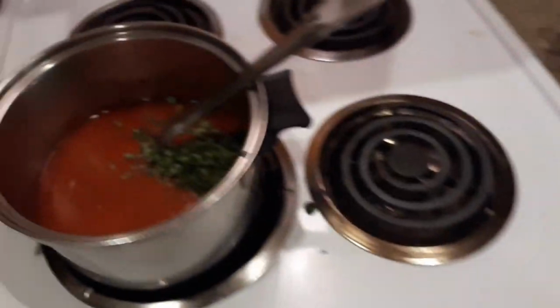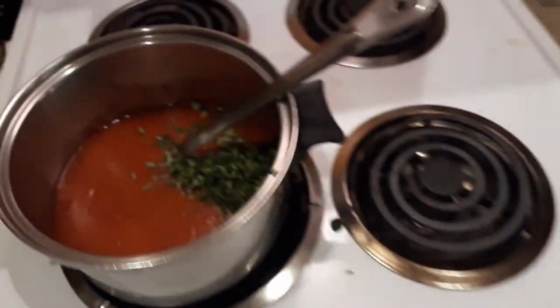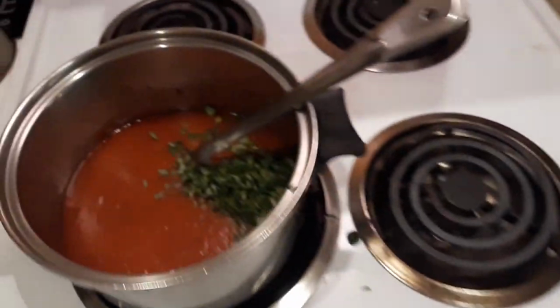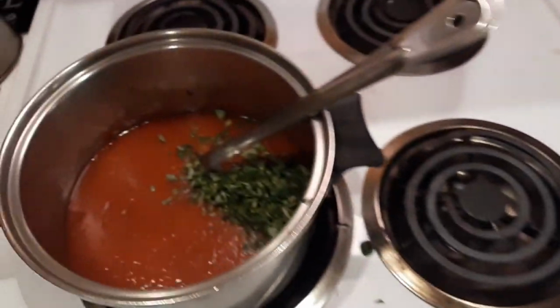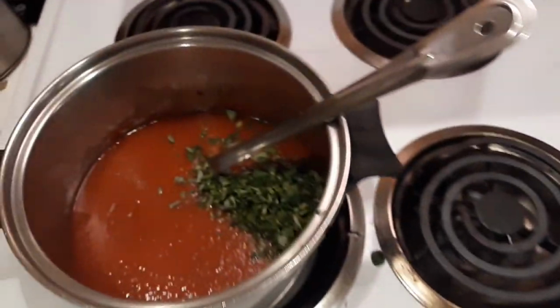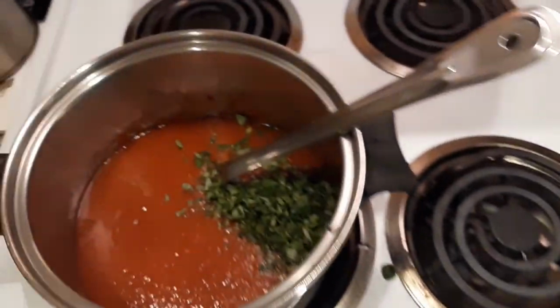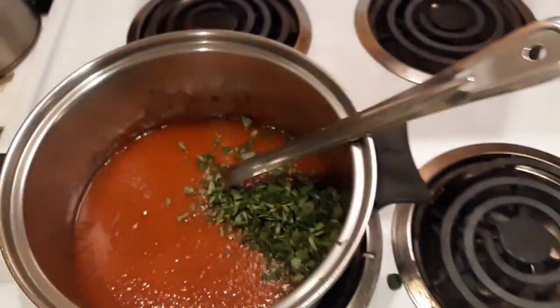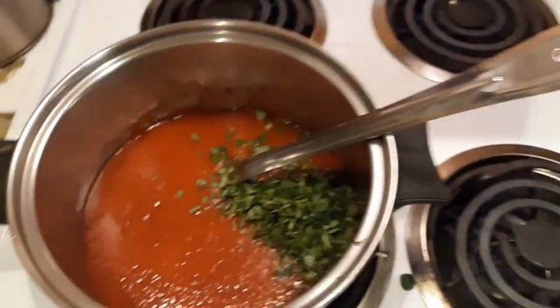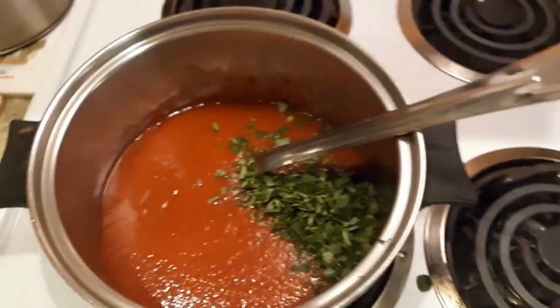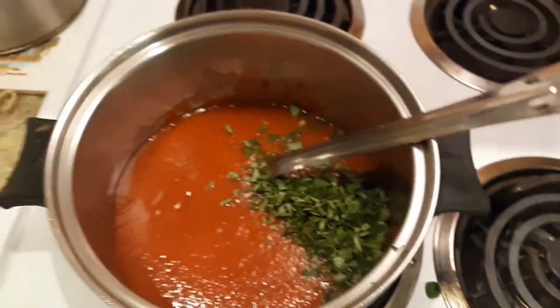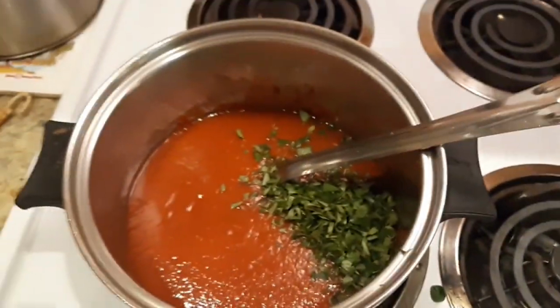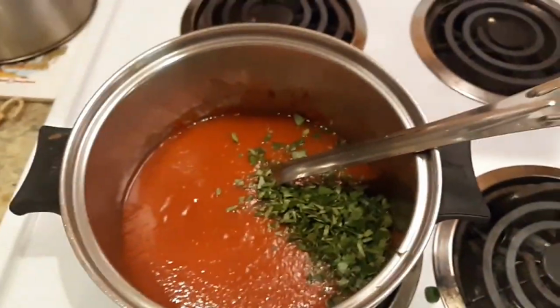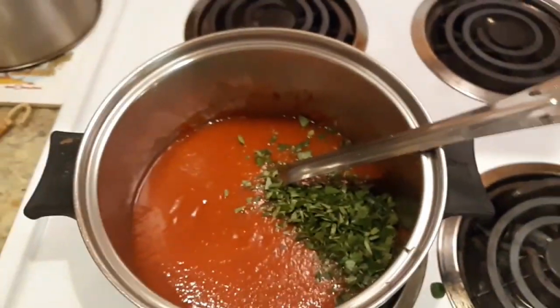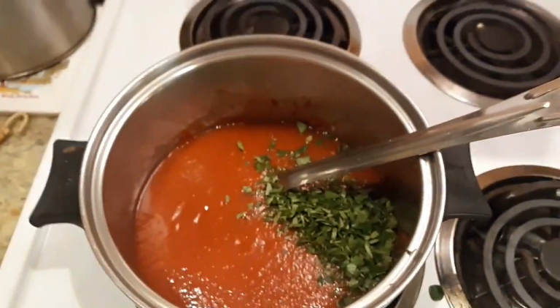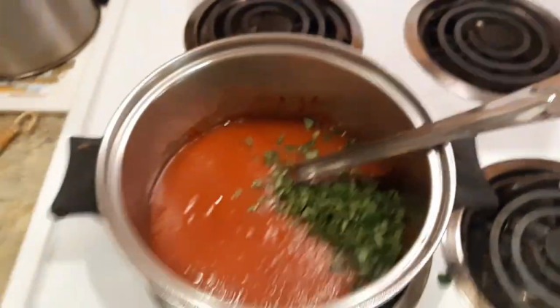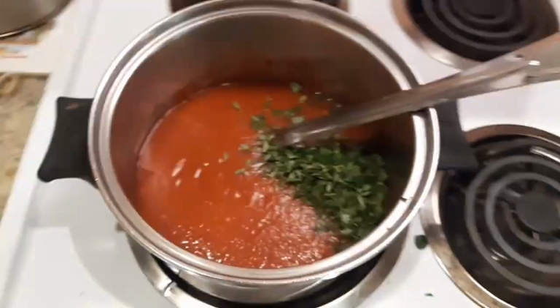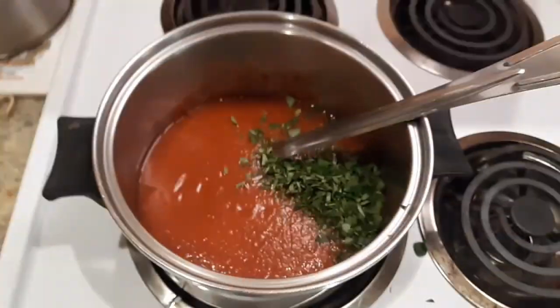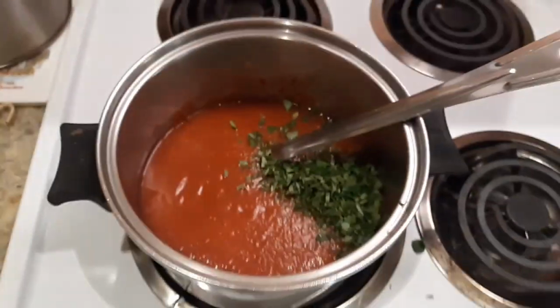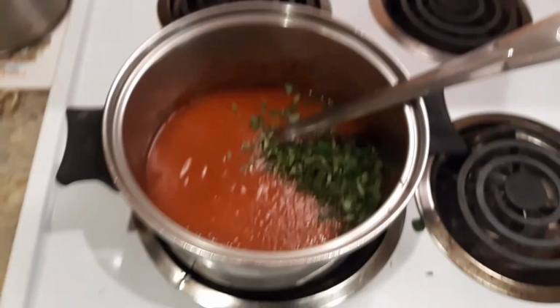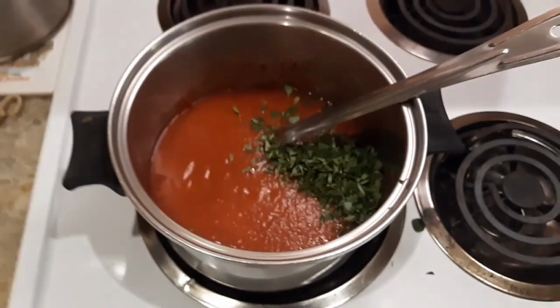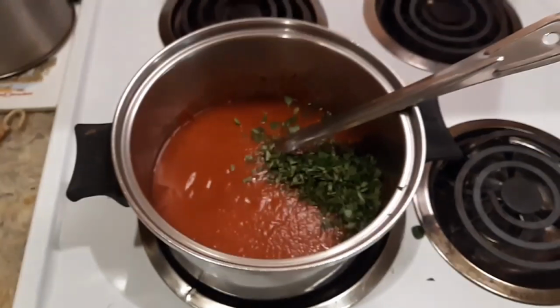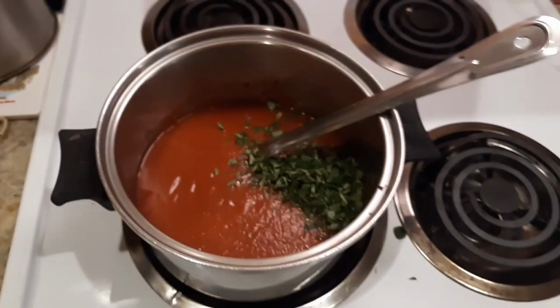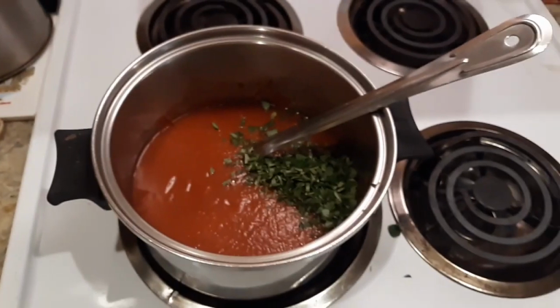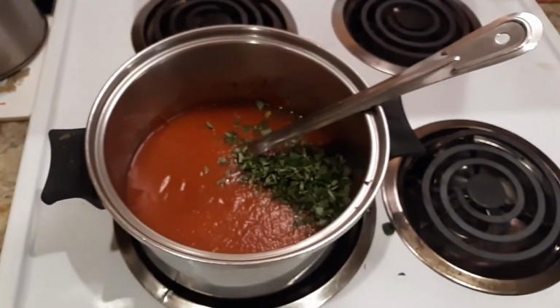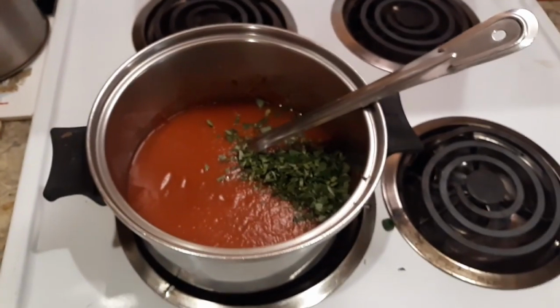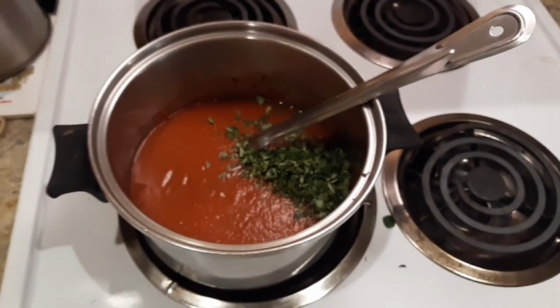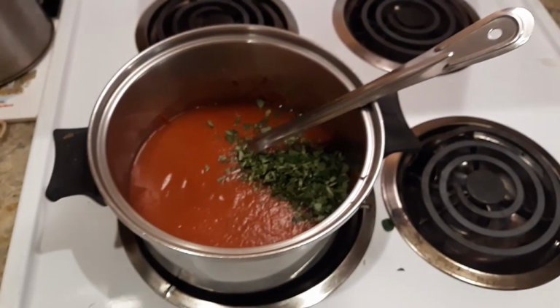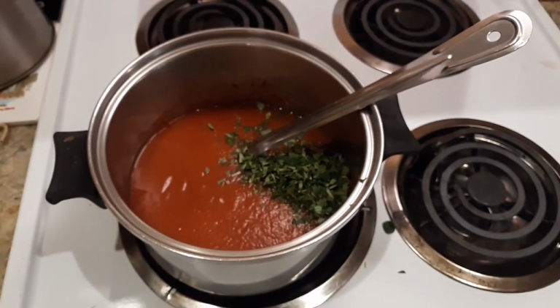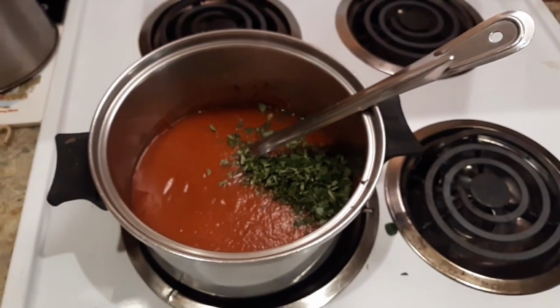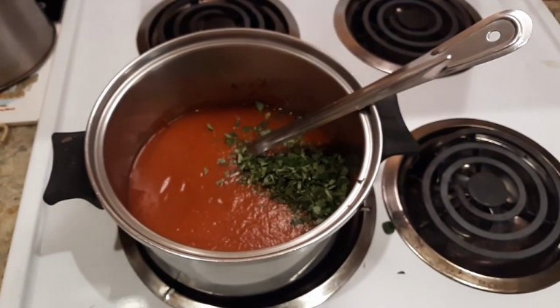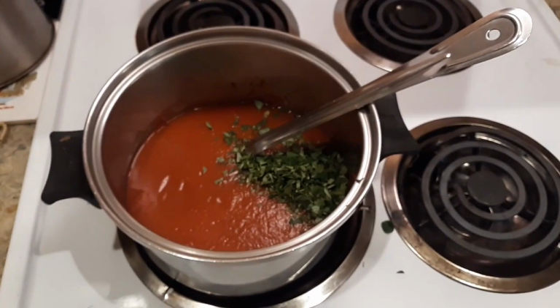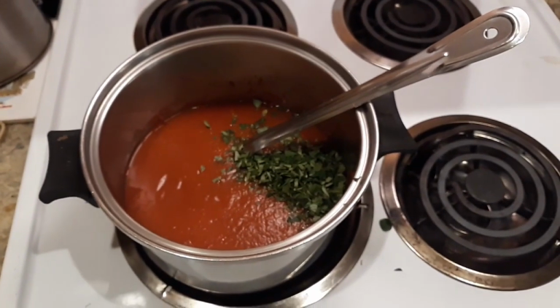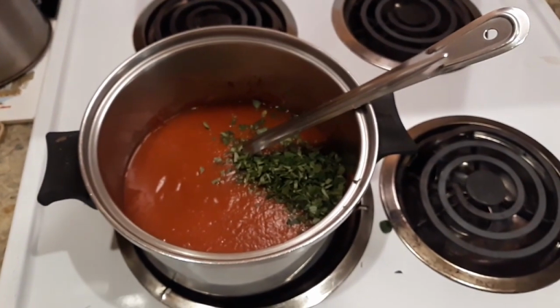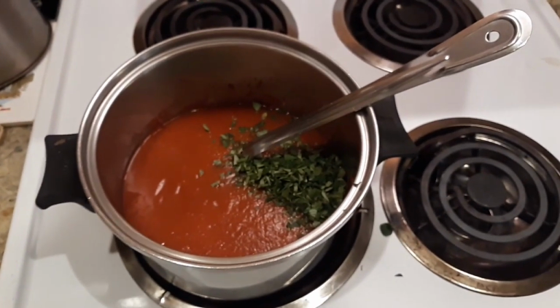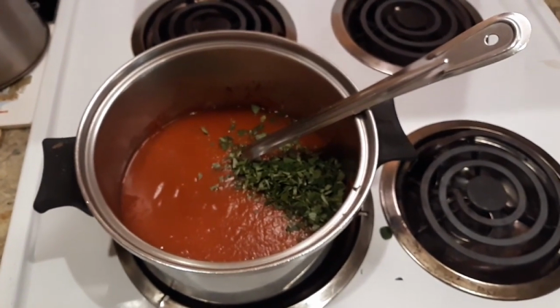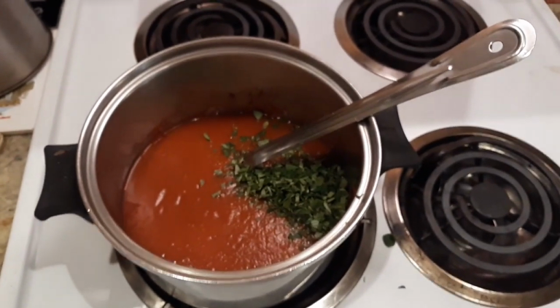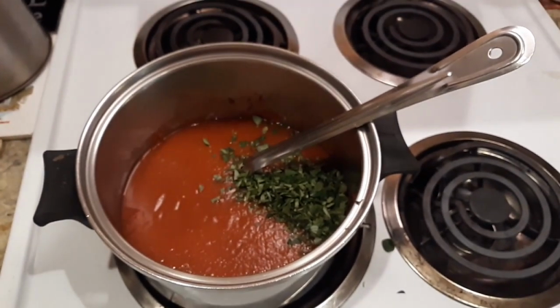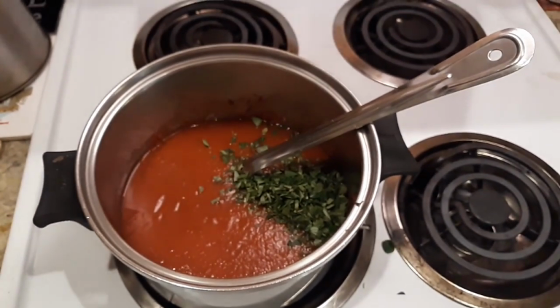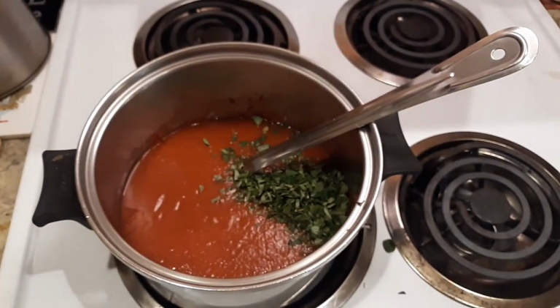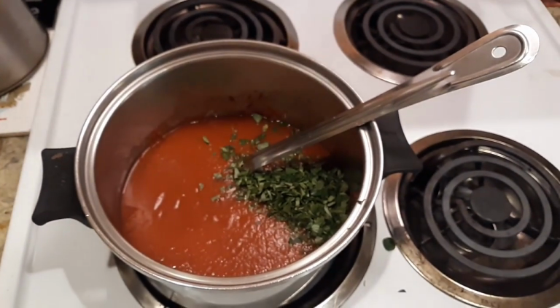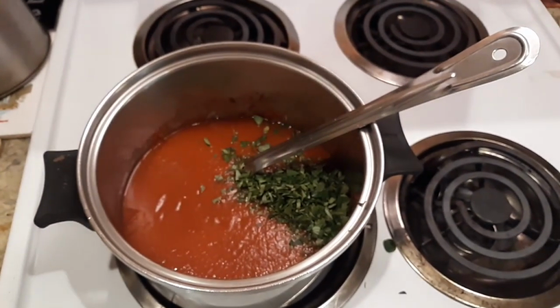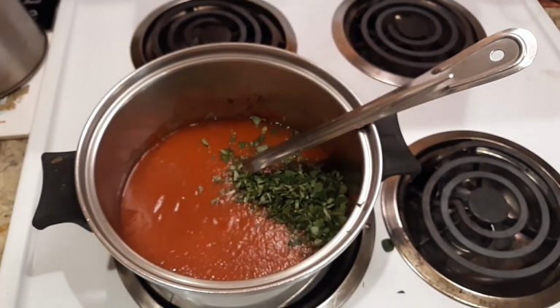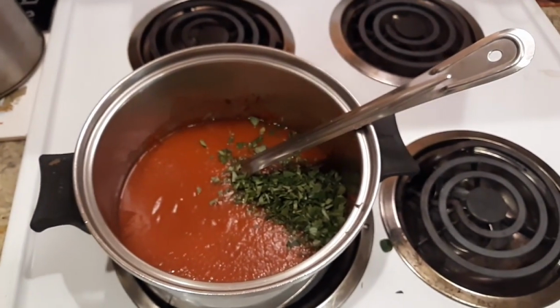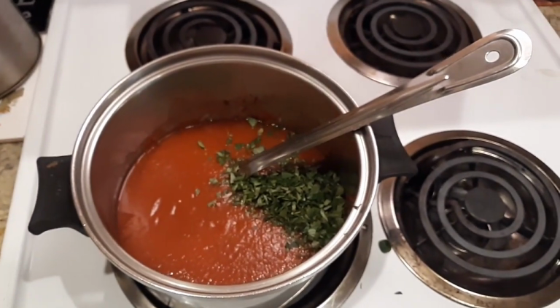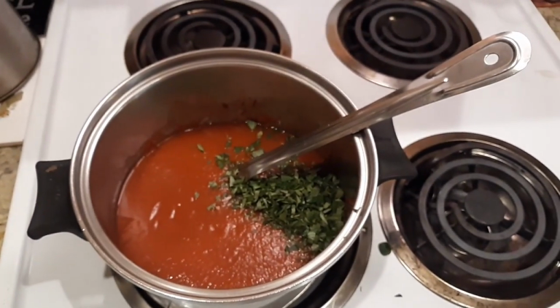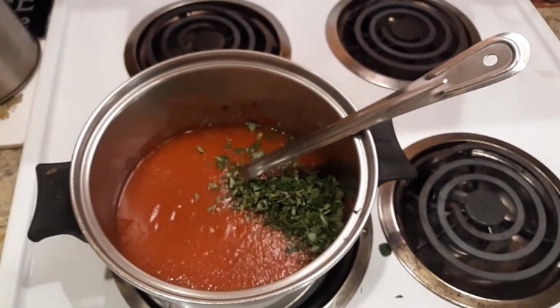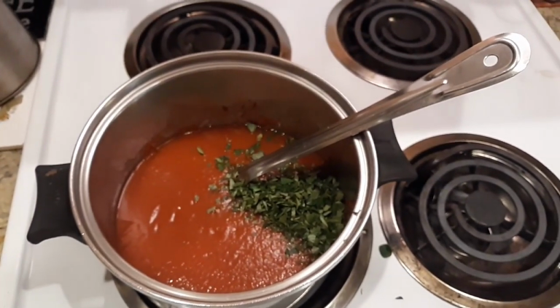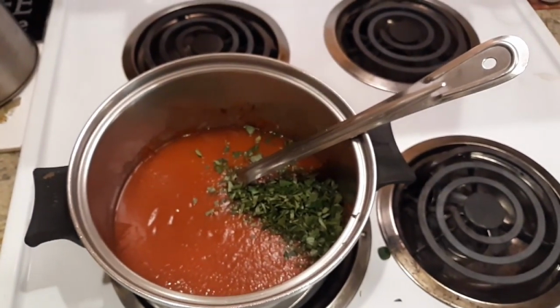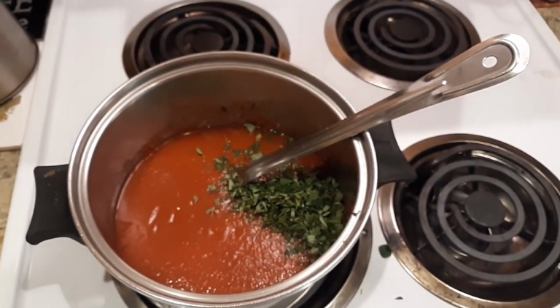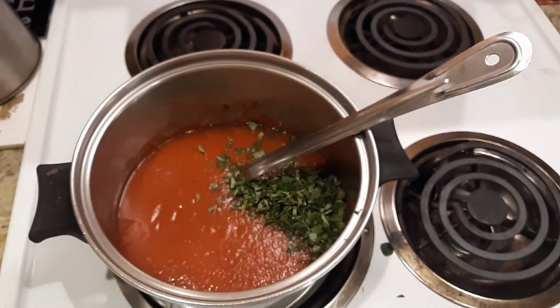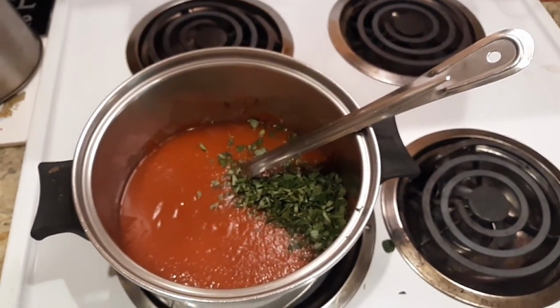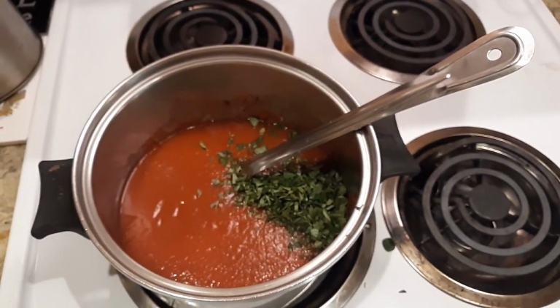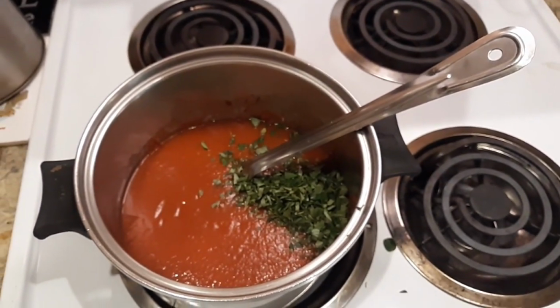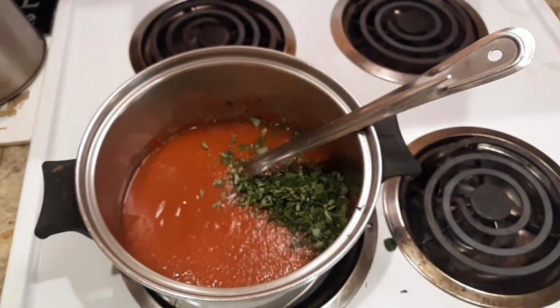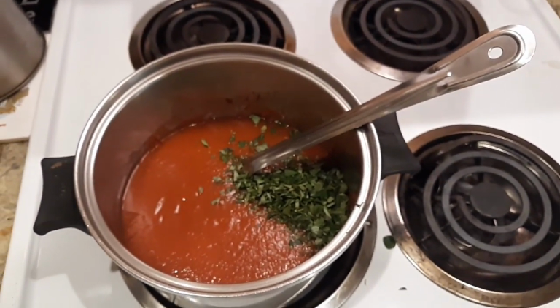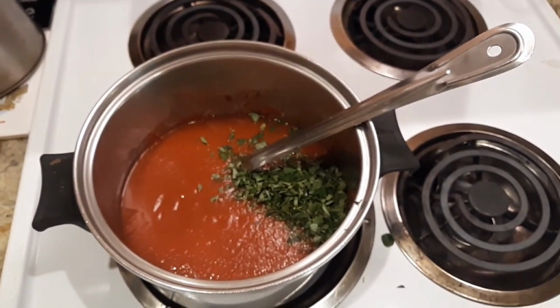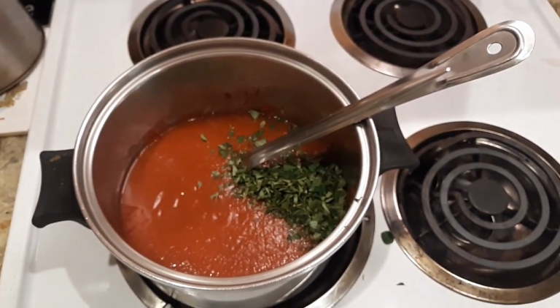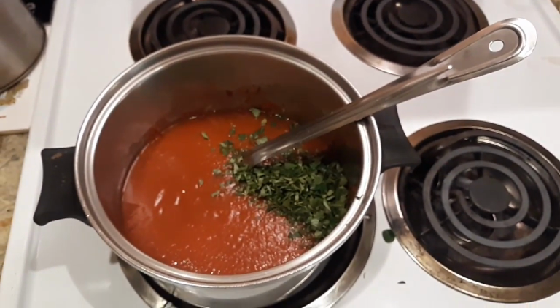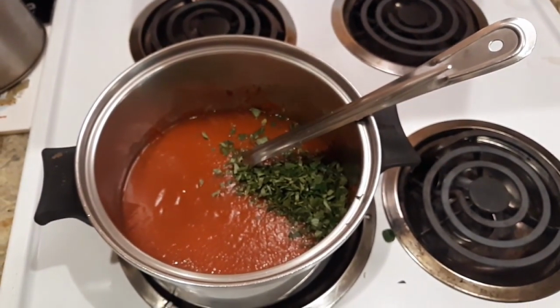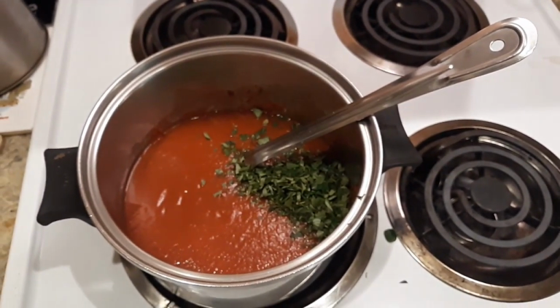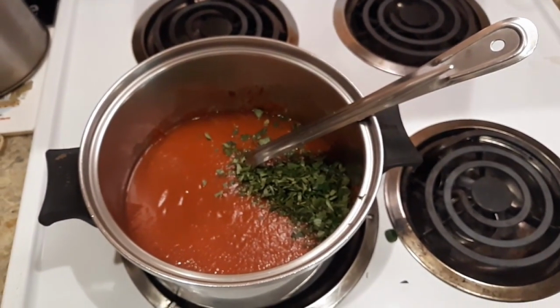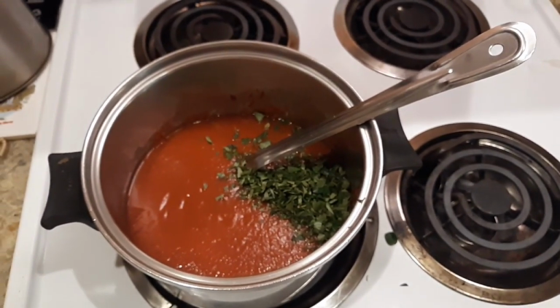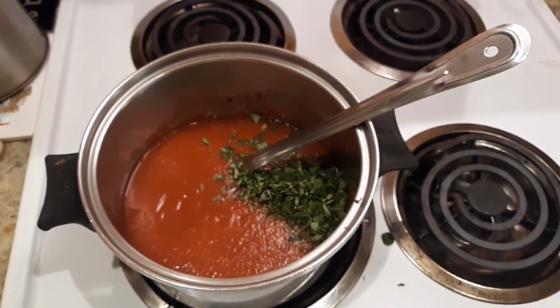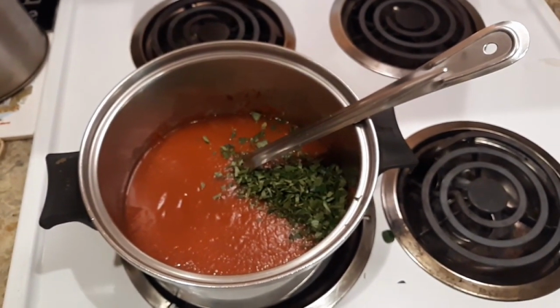Anyway, we'll get back to you later. I'm going to get this cooked up and then we'll come back when we're doing the dough.